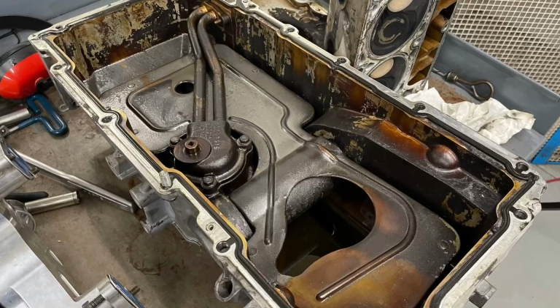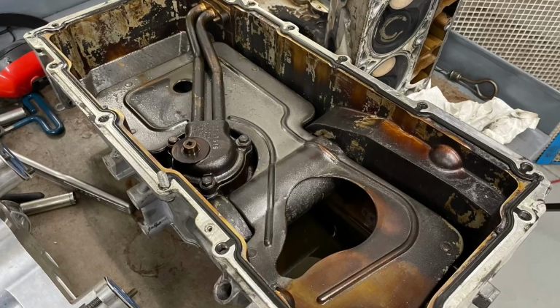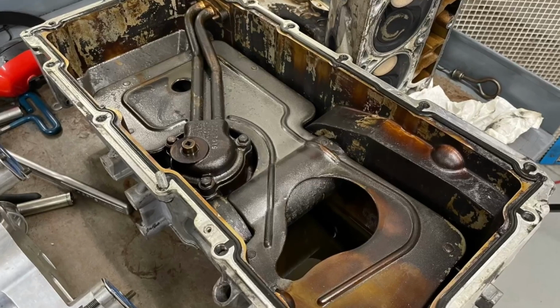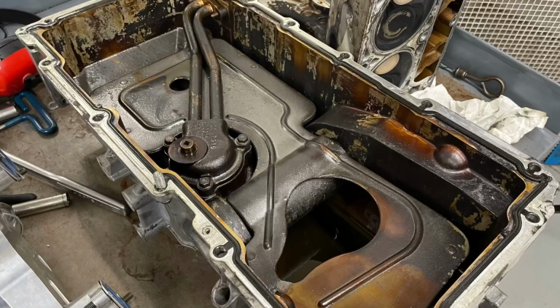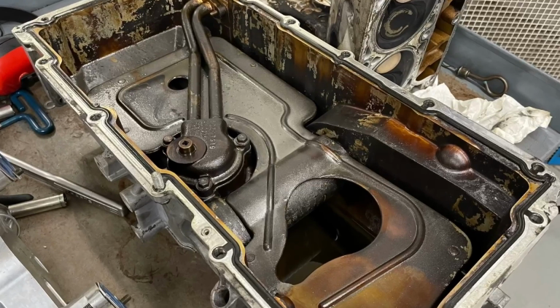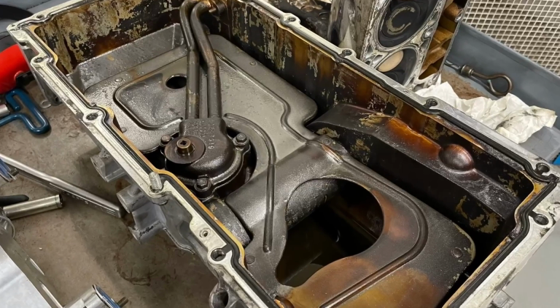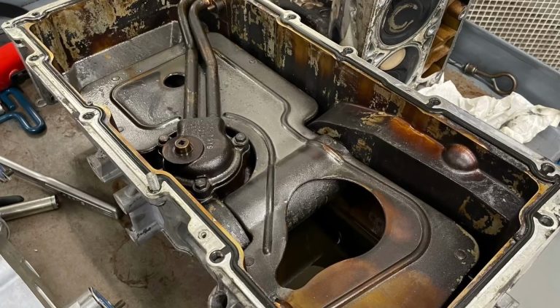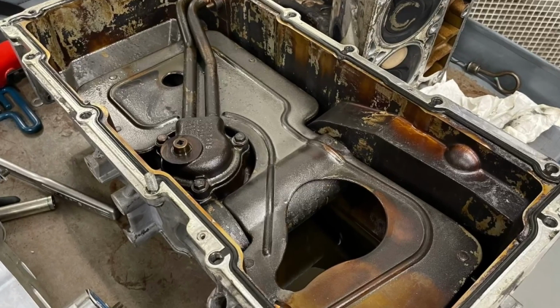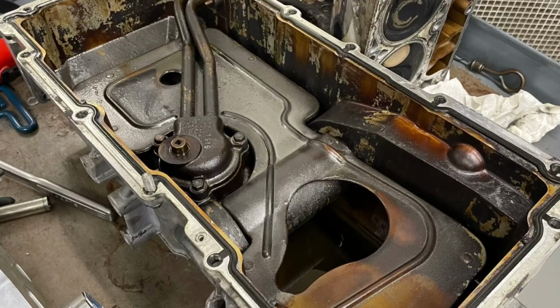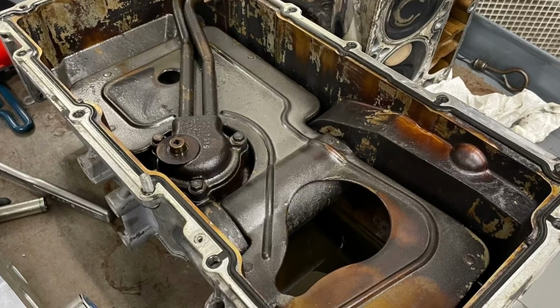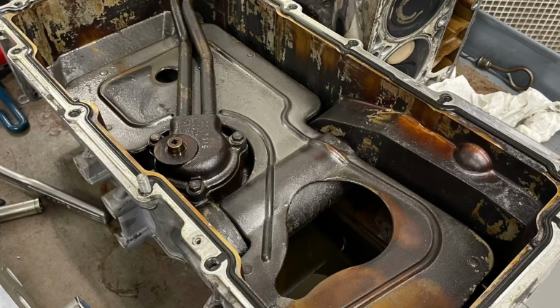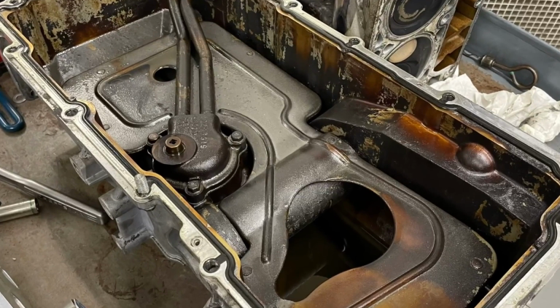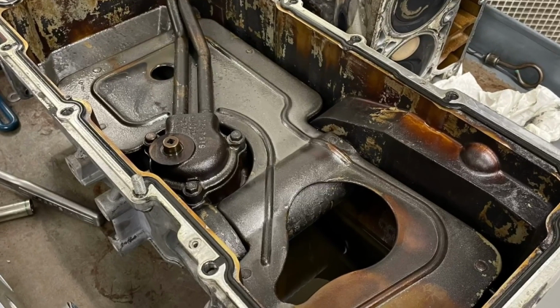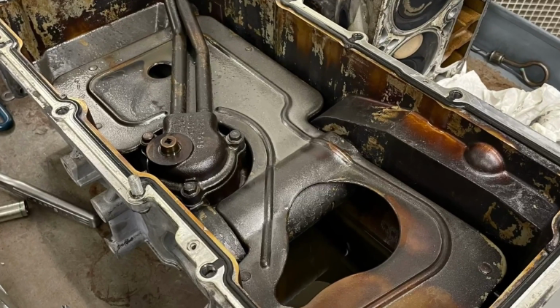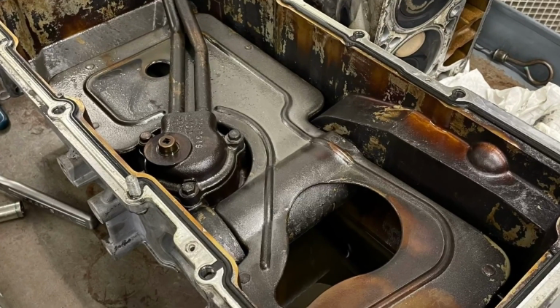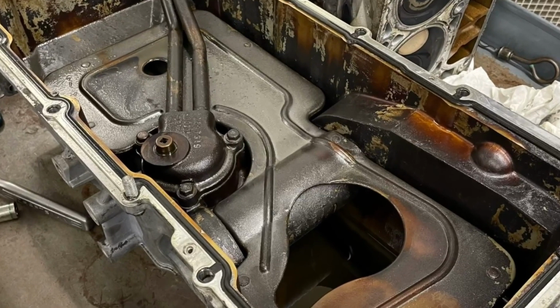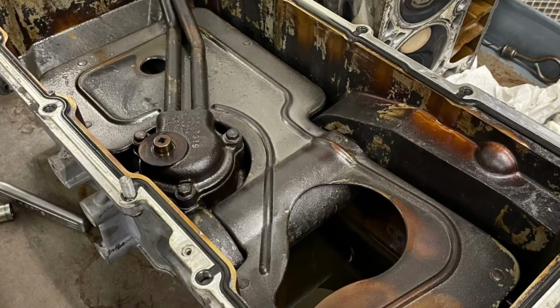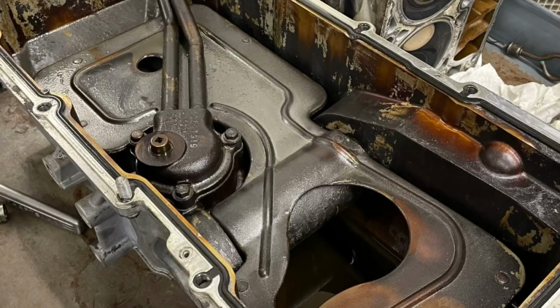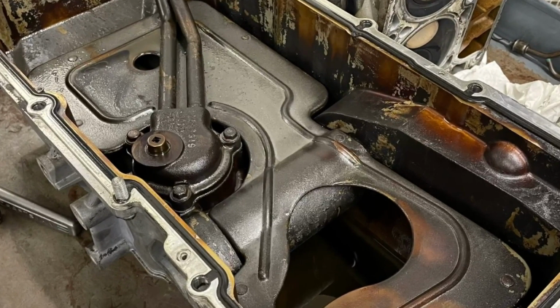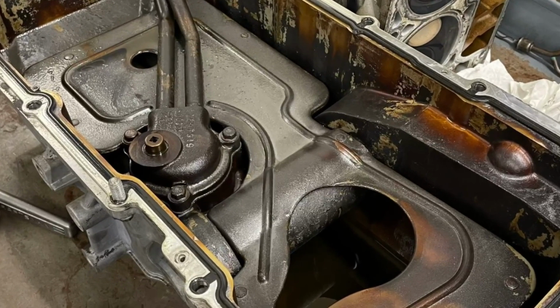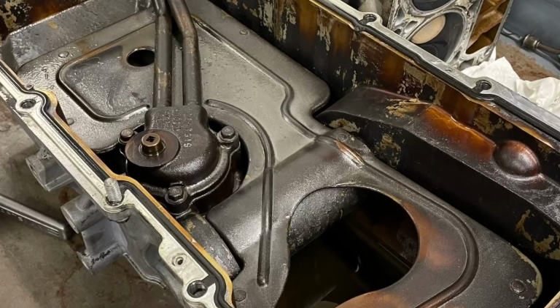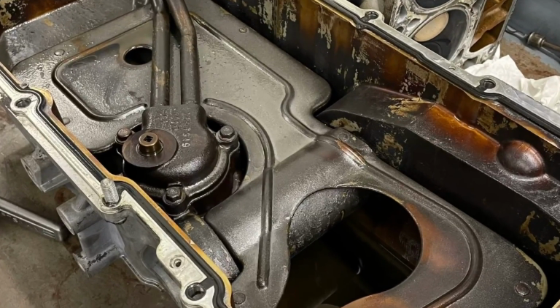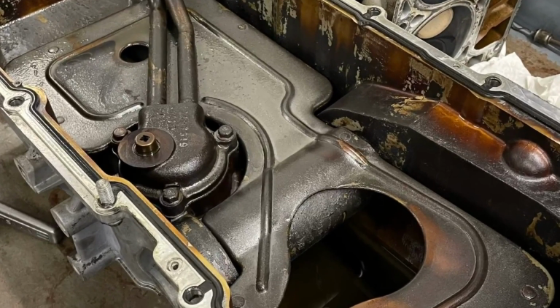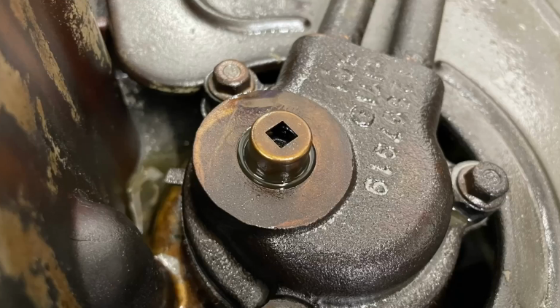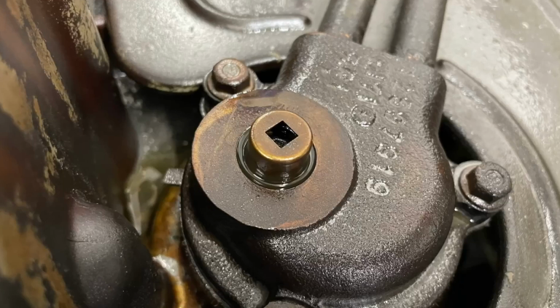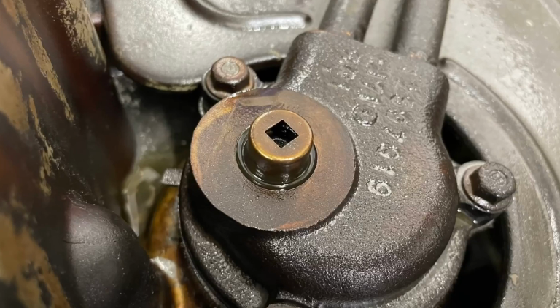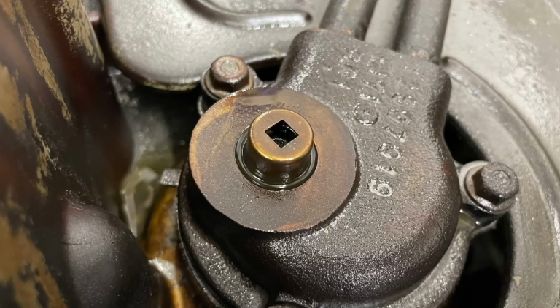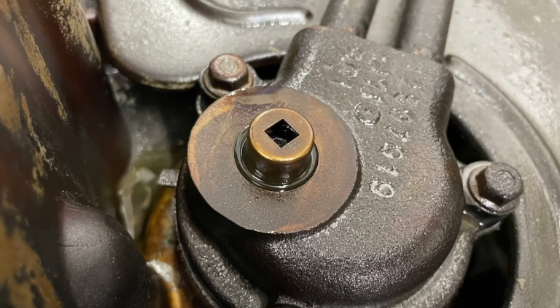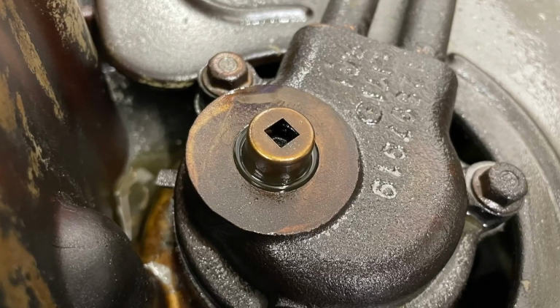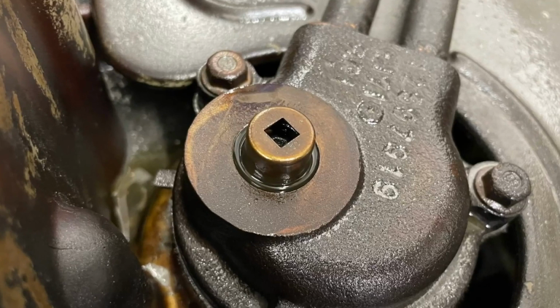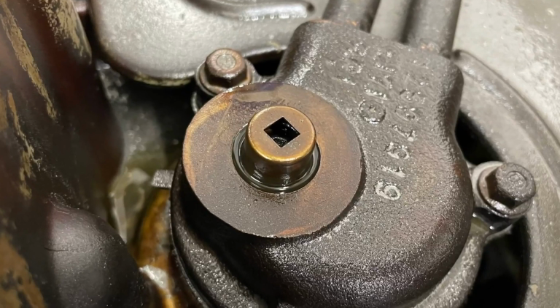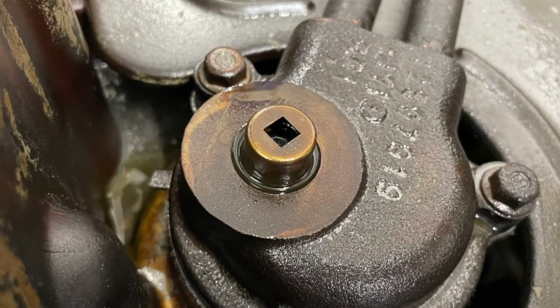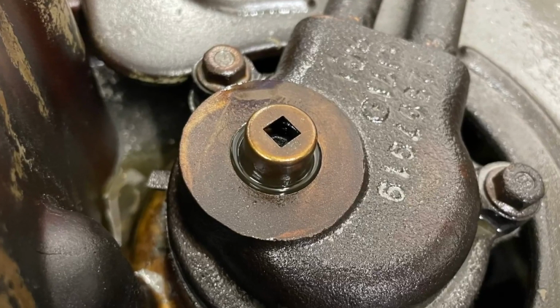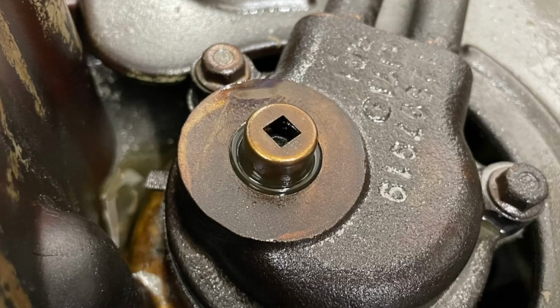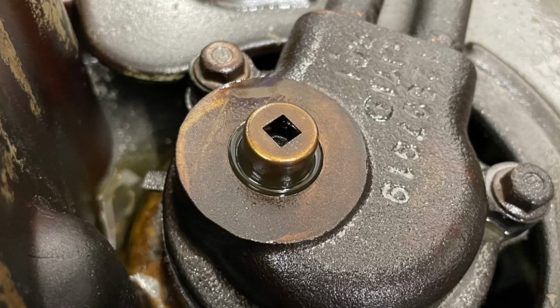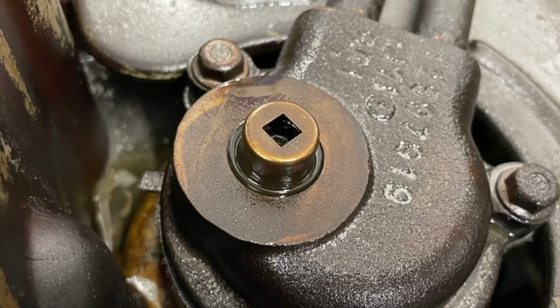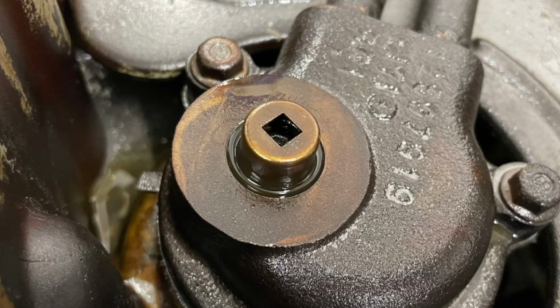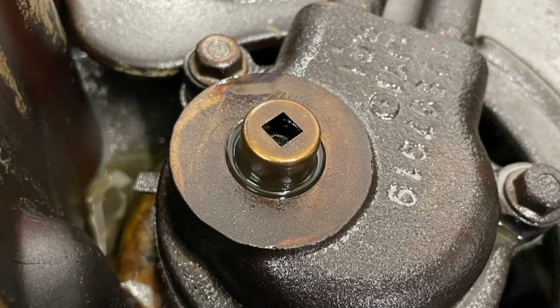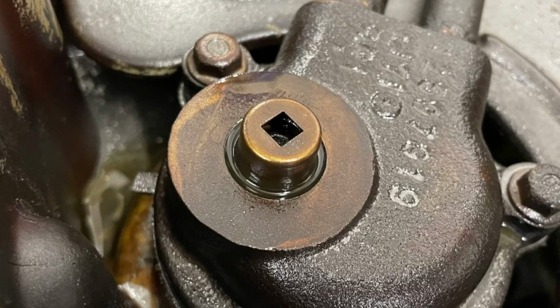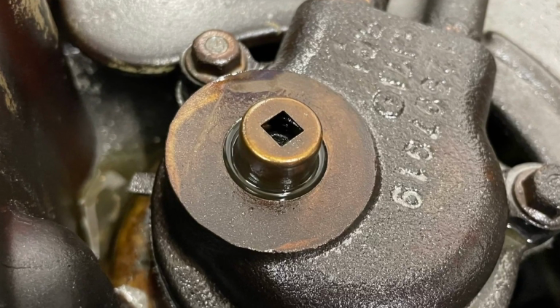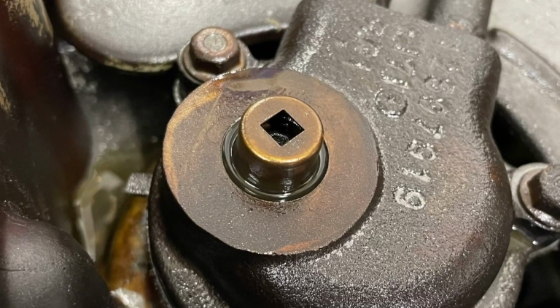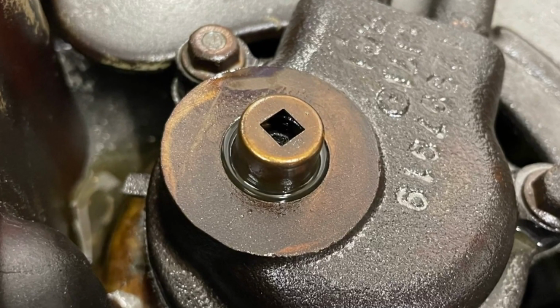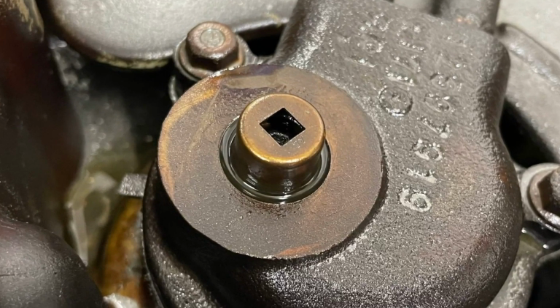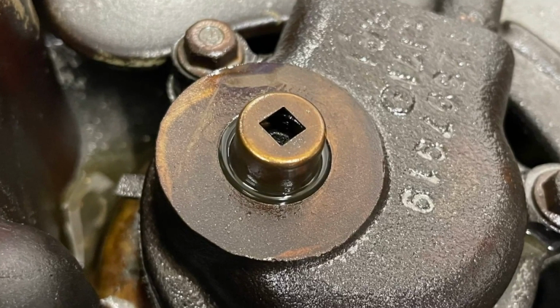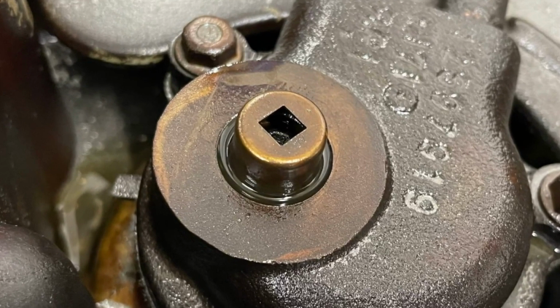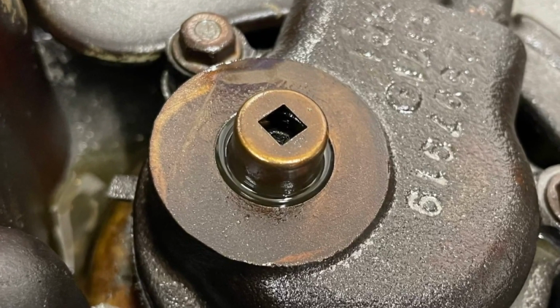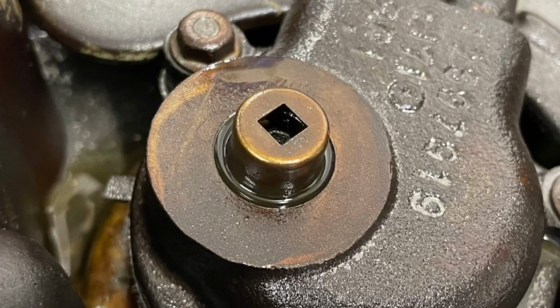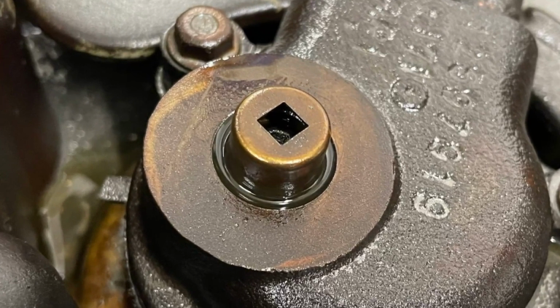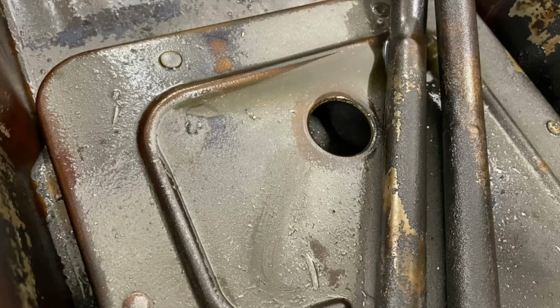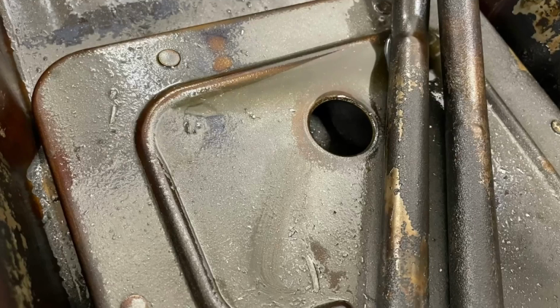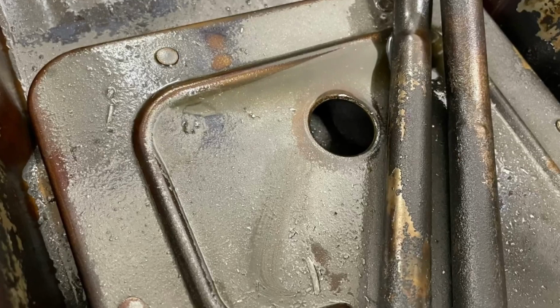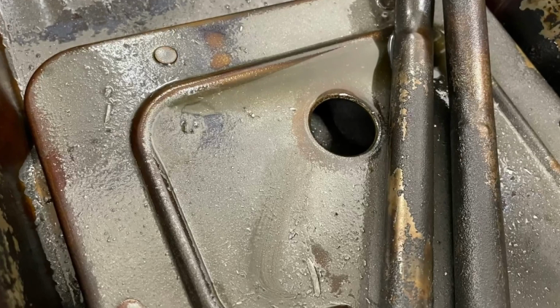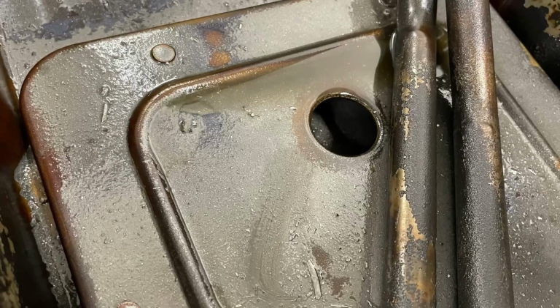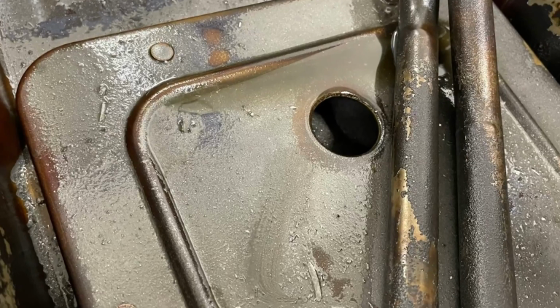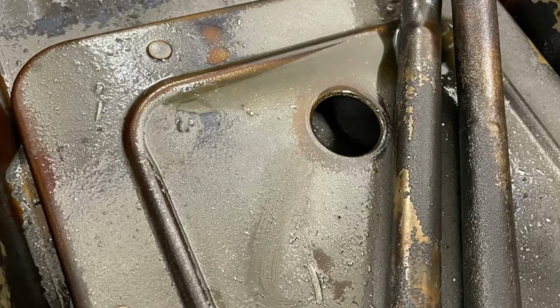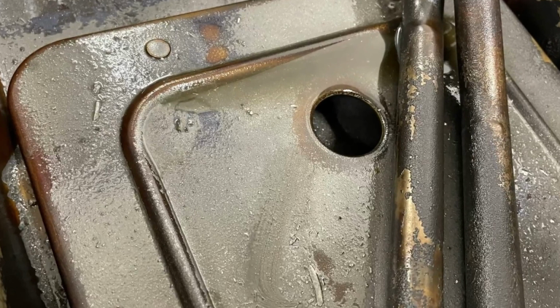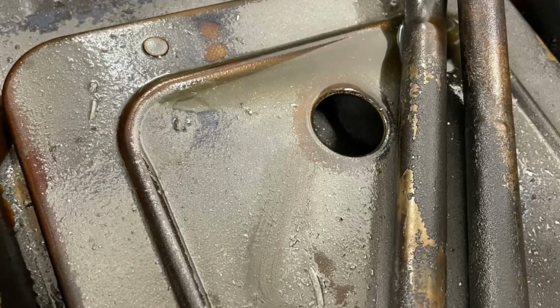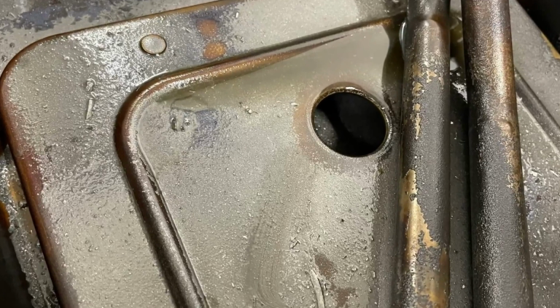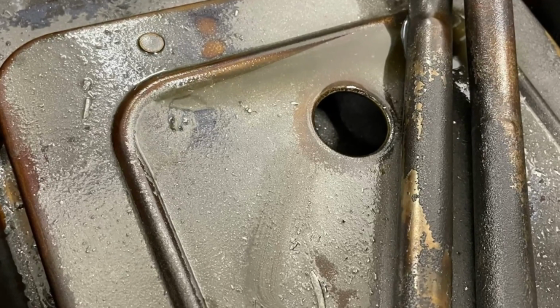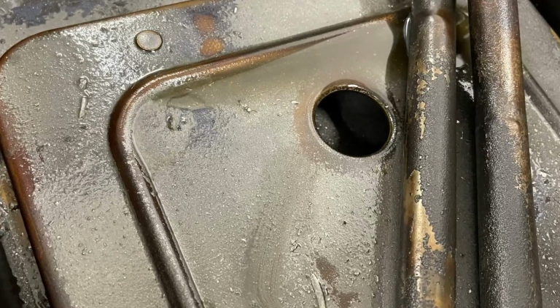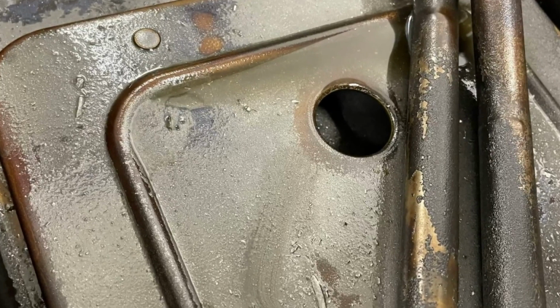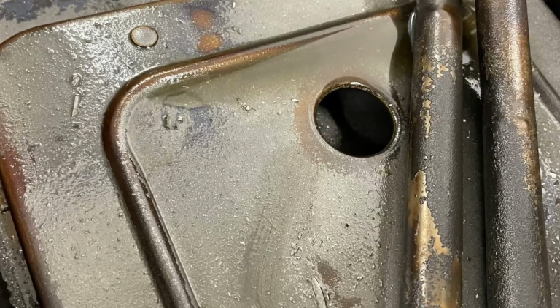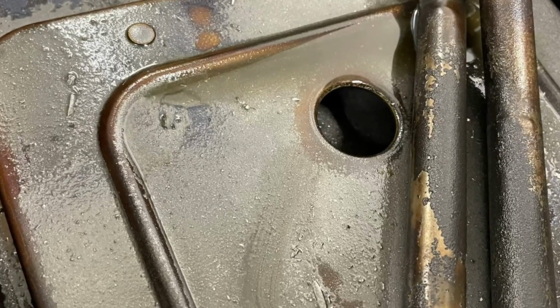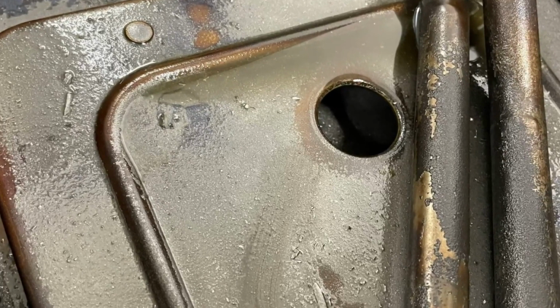After pulling the oil pan, unfortunately we saw lots and lots of bearing material. Not a good sign.